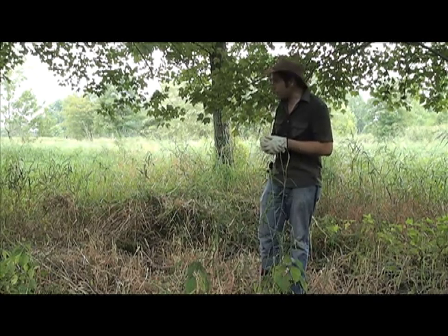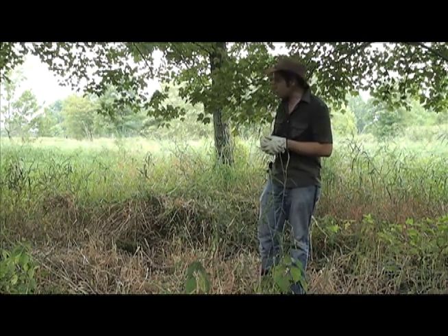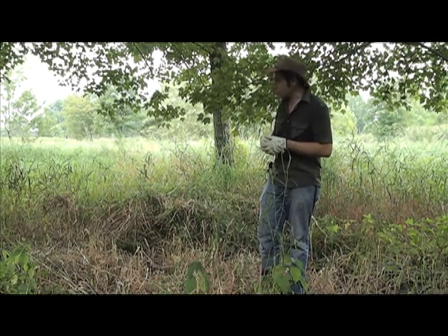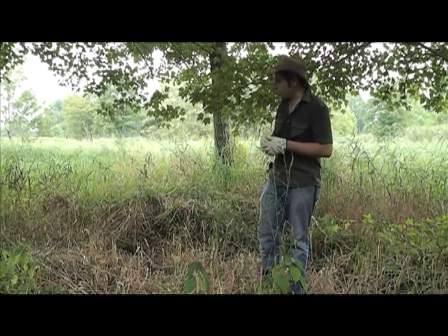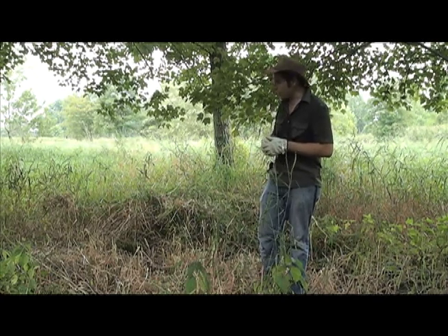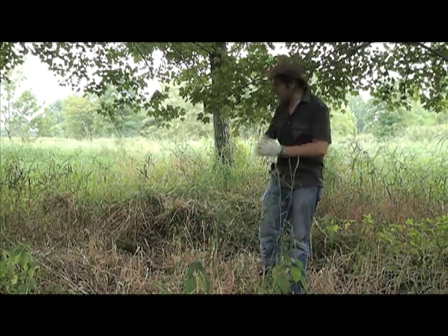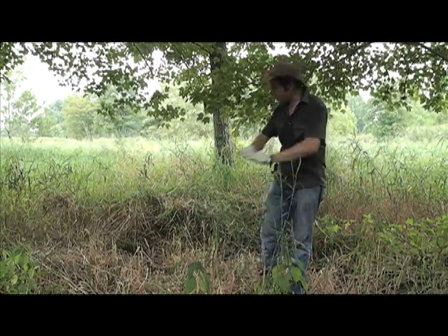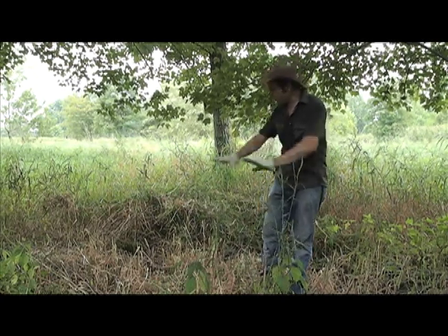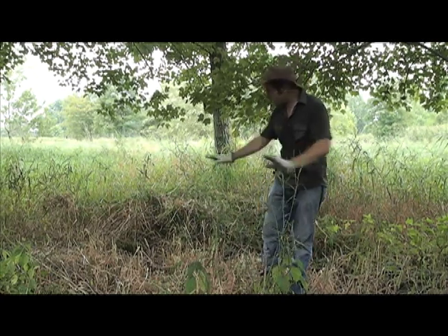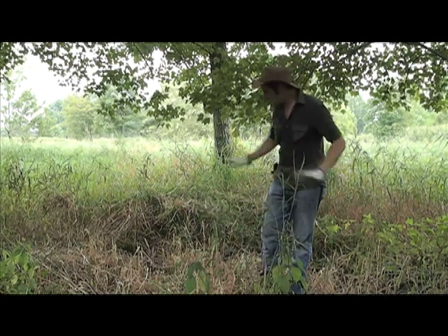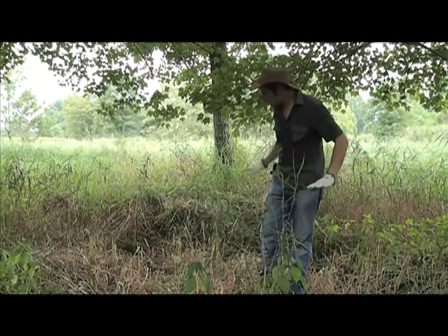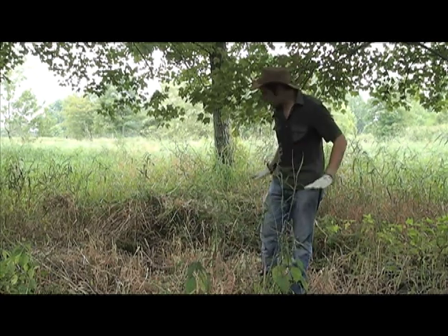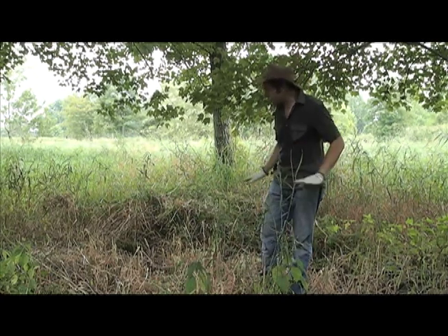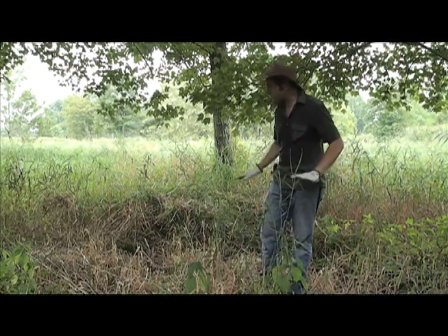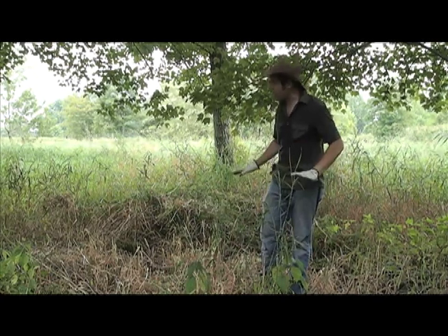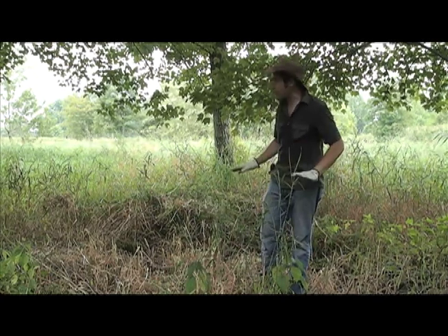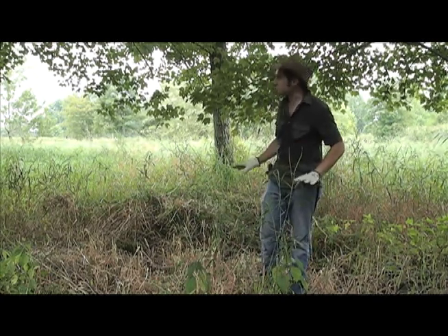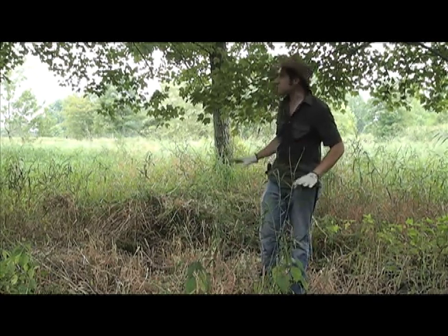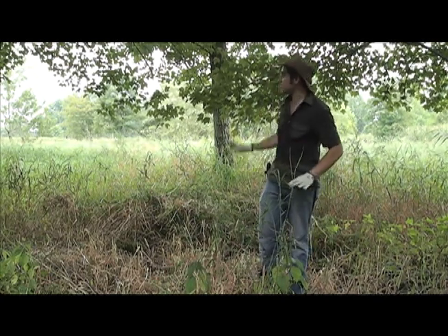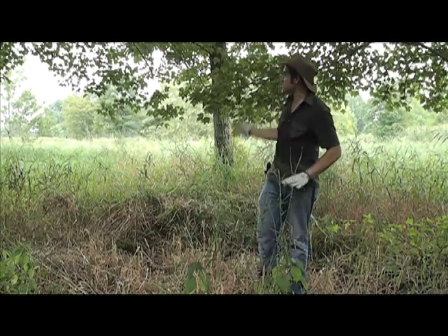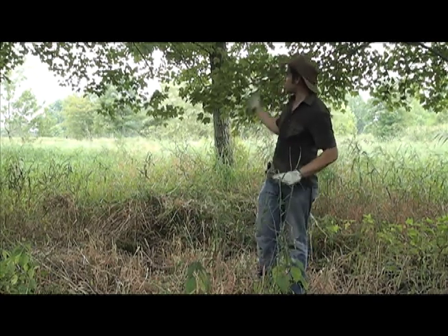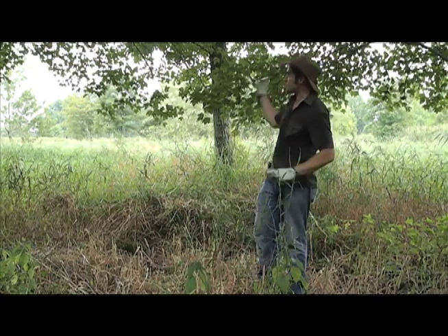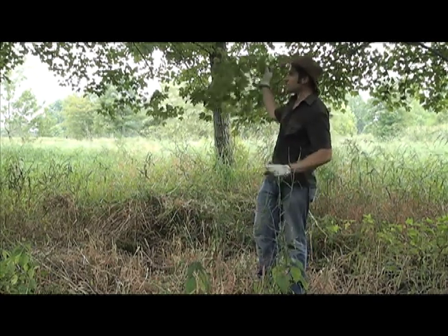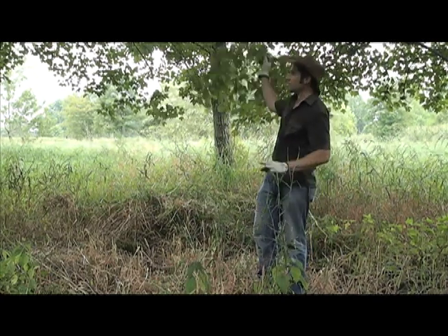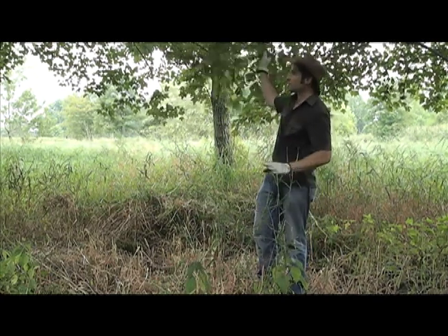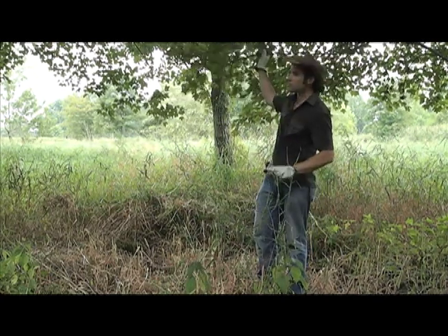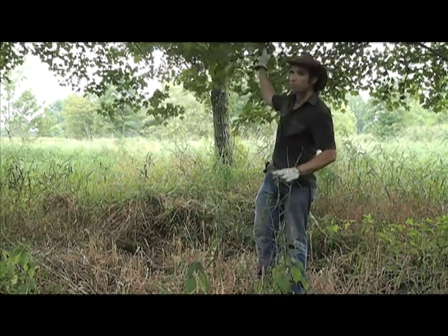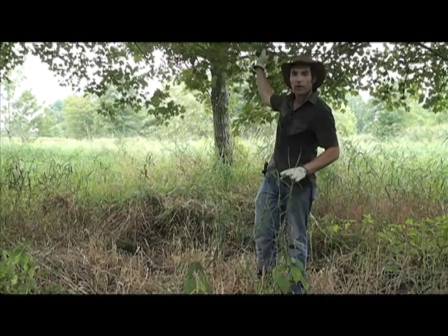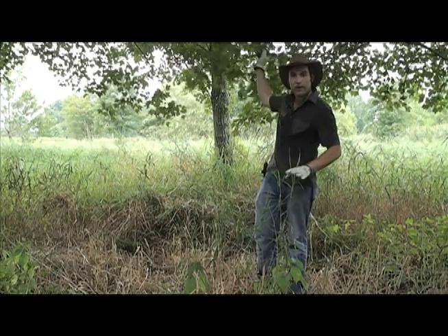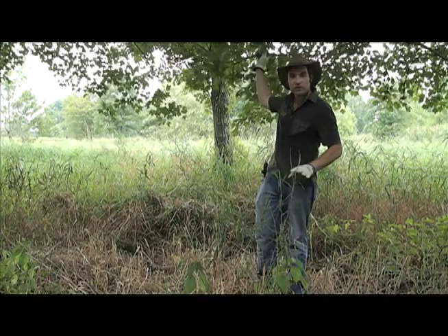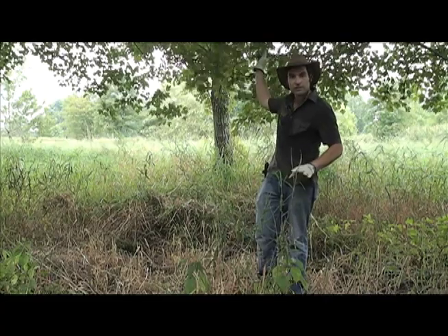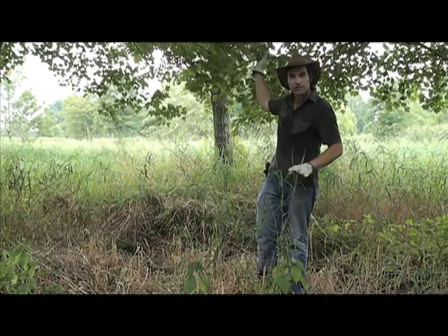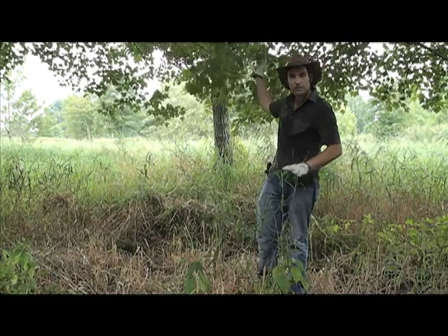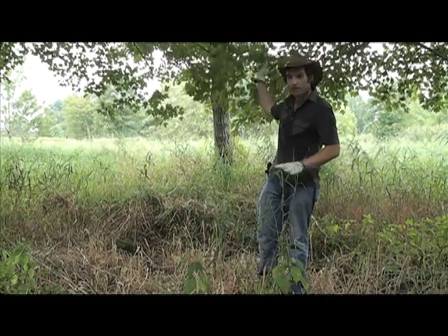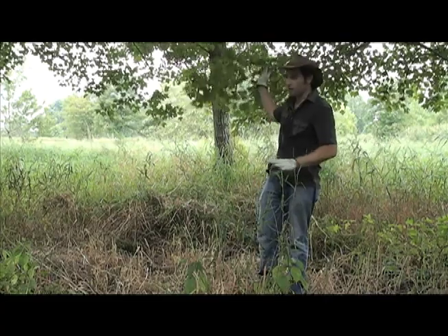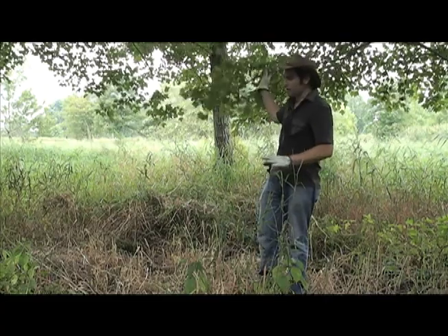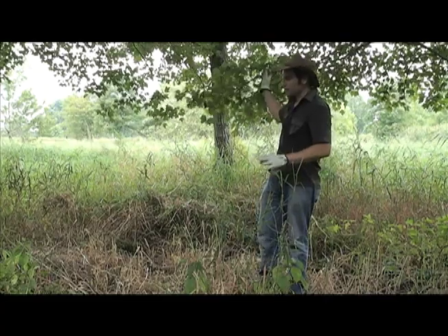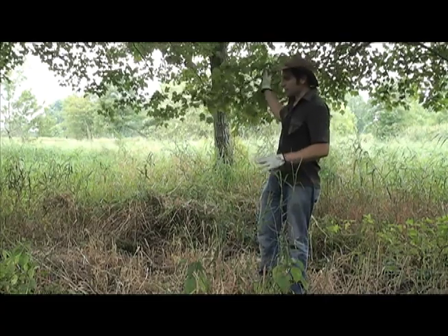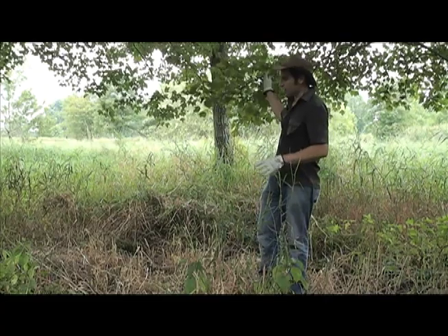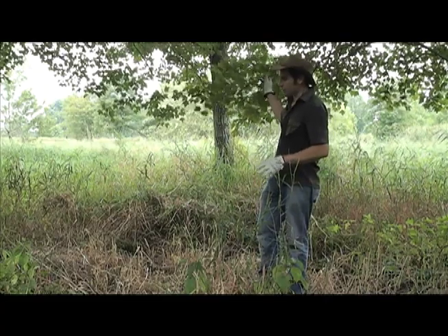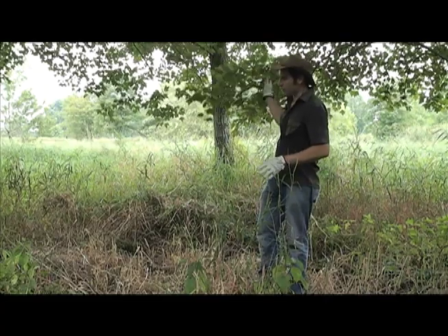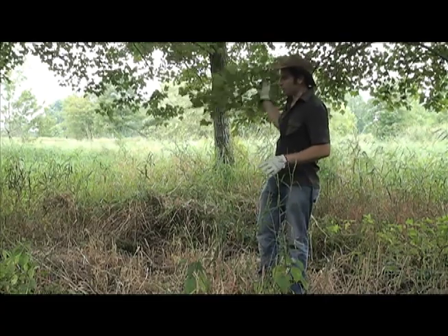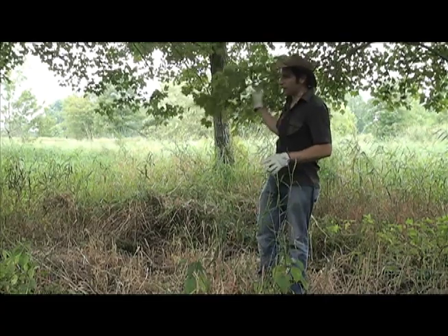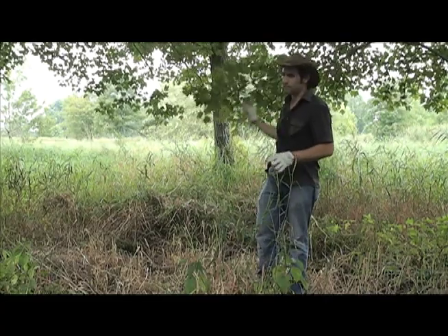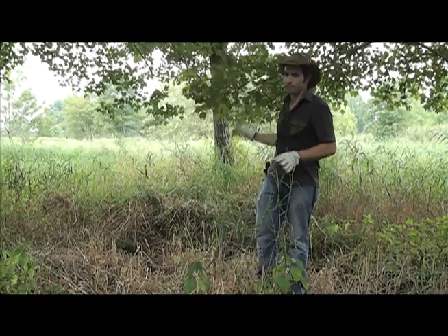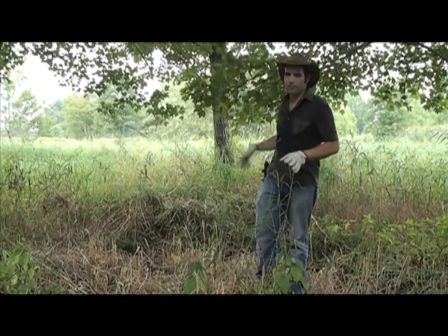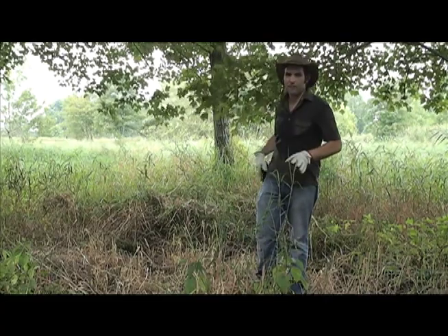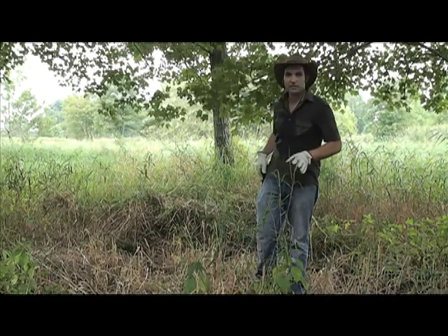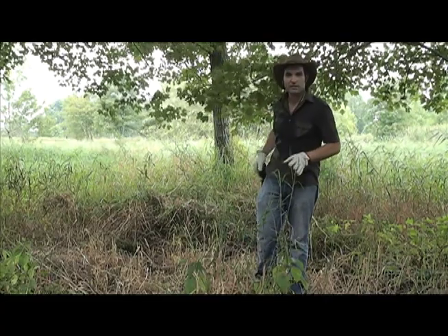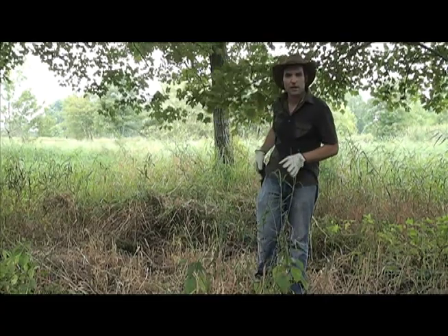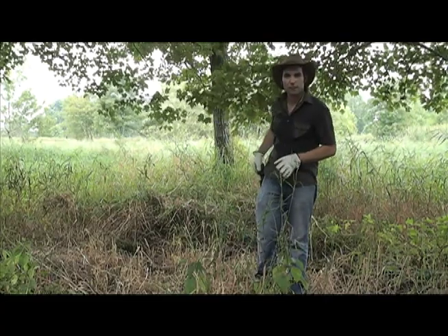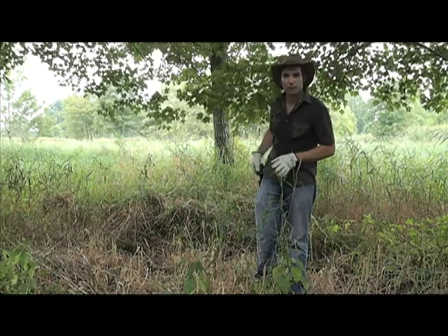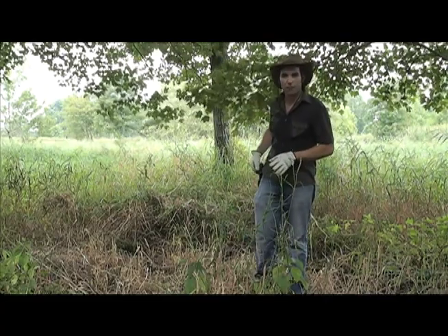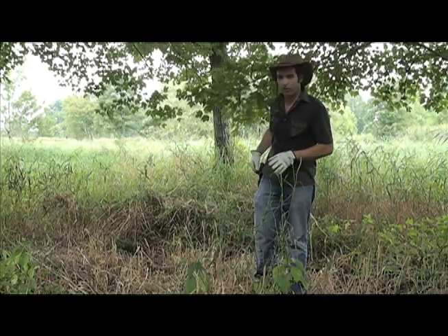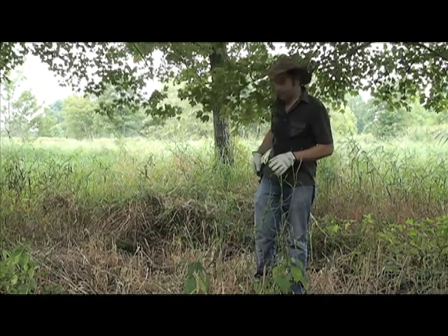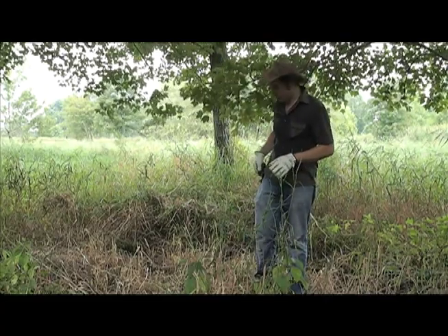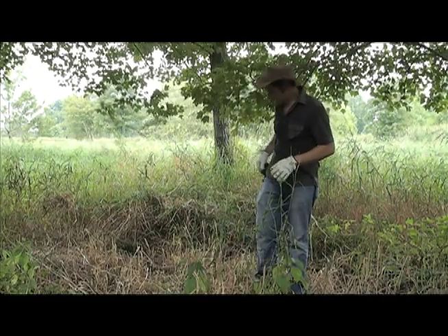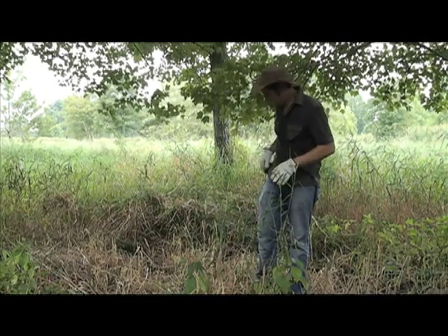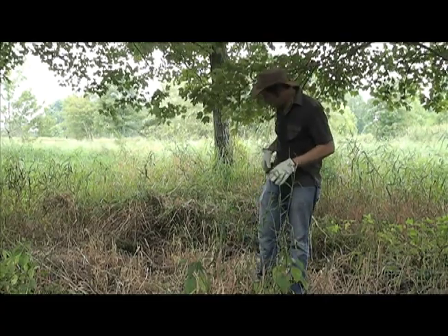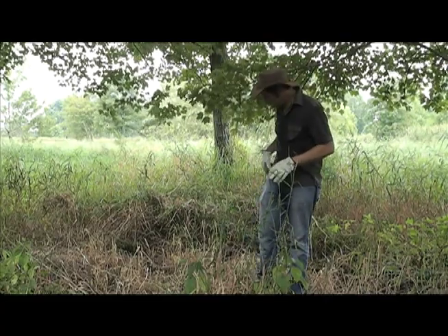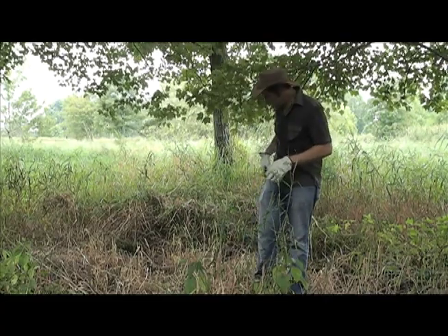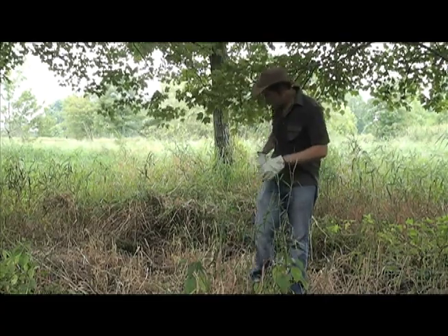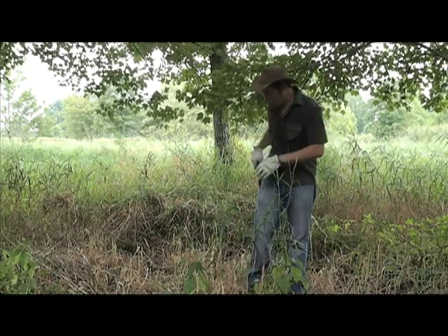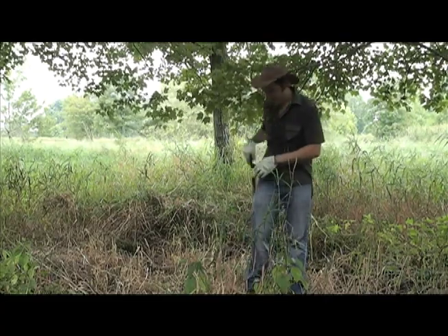So I've already modified the grass, and I'm going to take down some of these branches here and prep the site for setting up the trap.